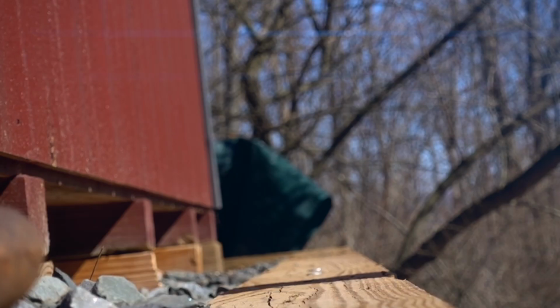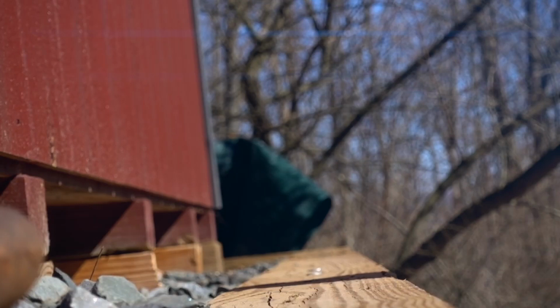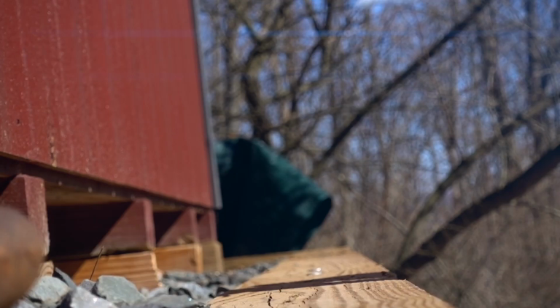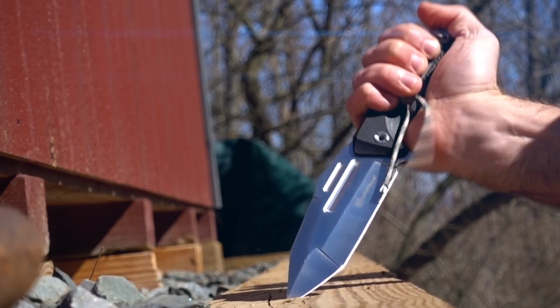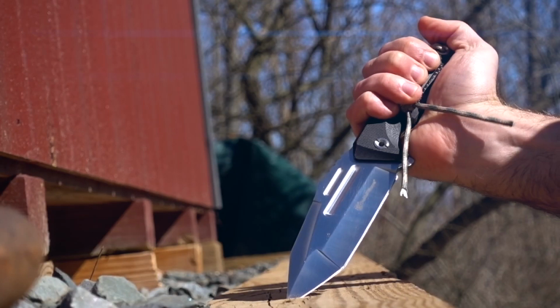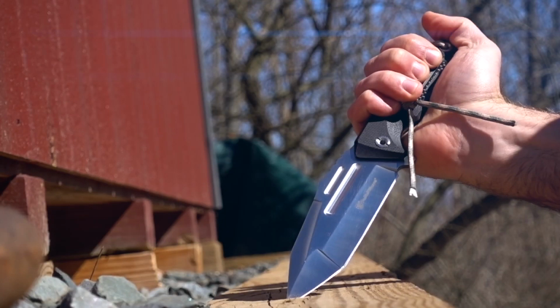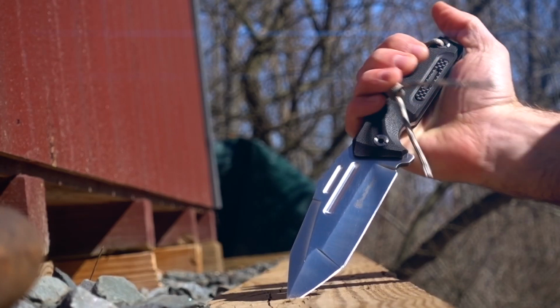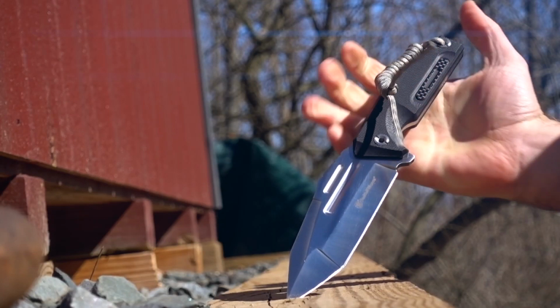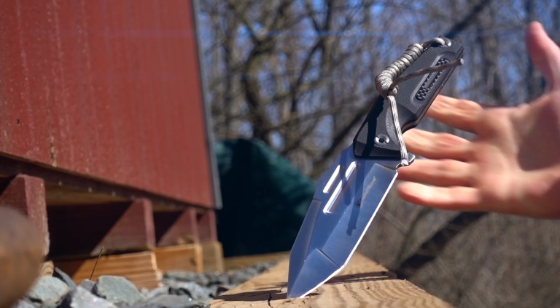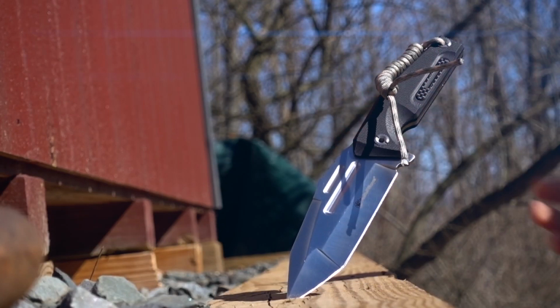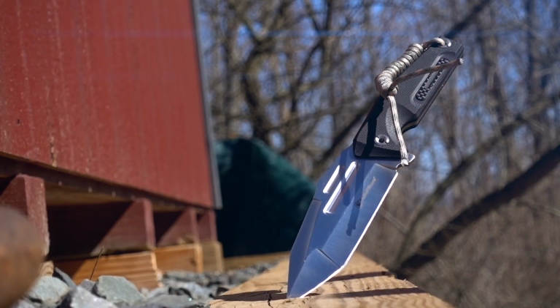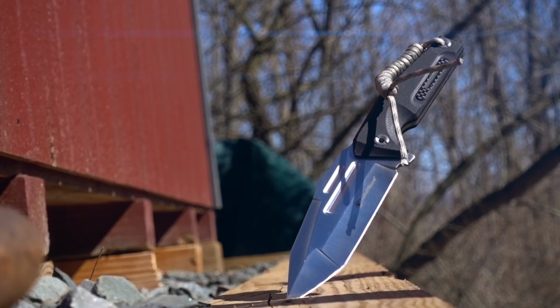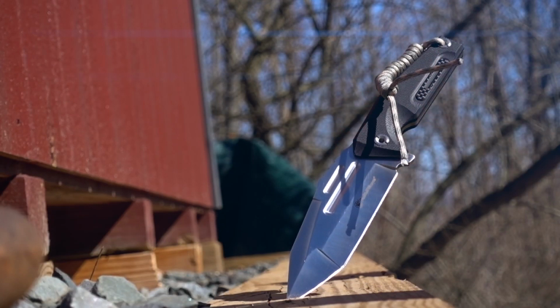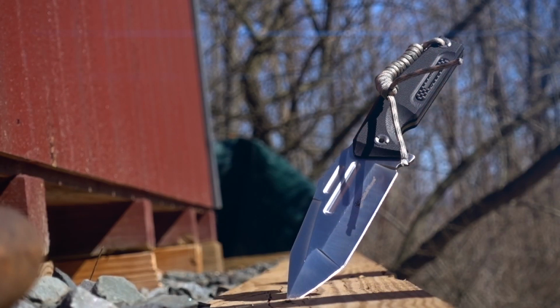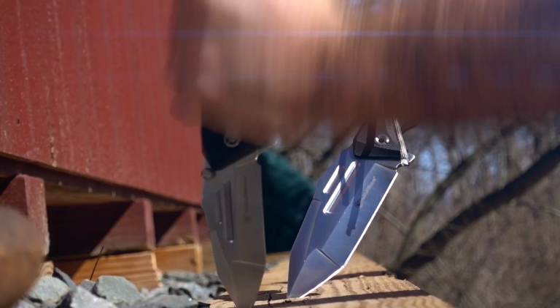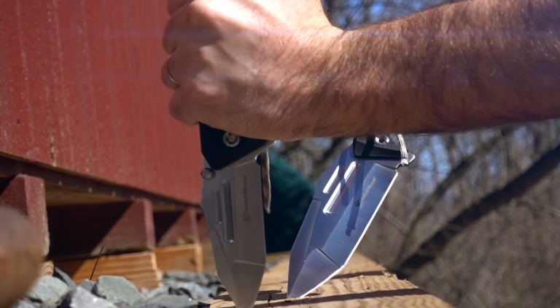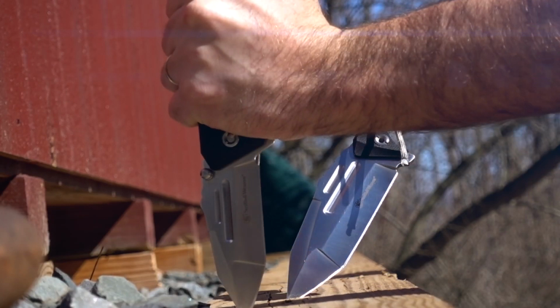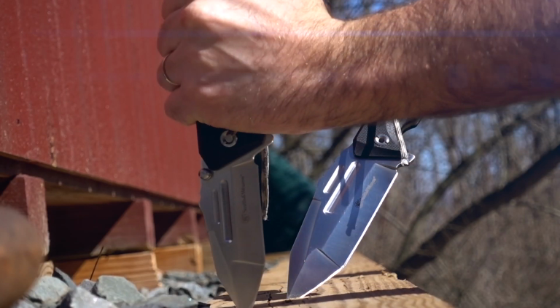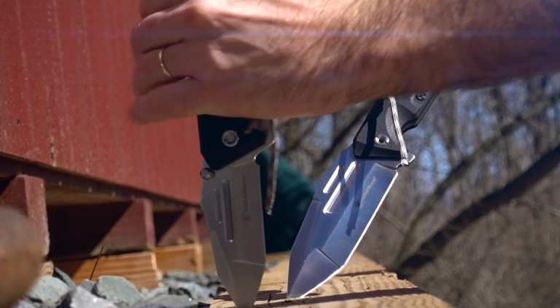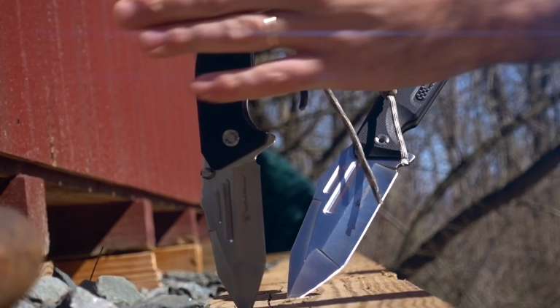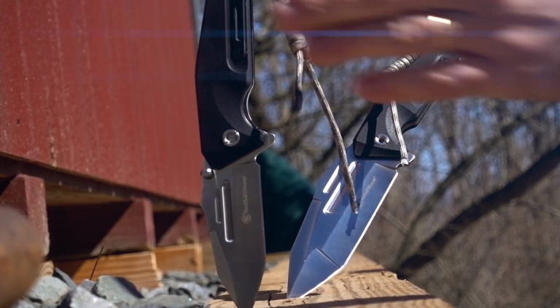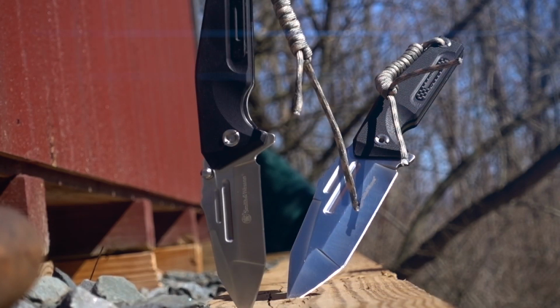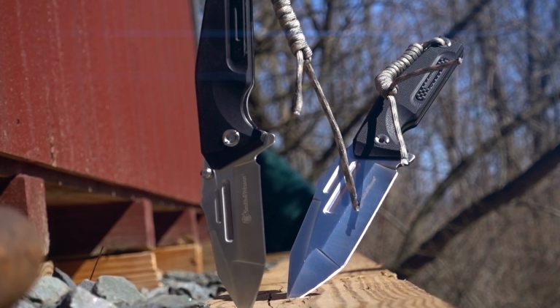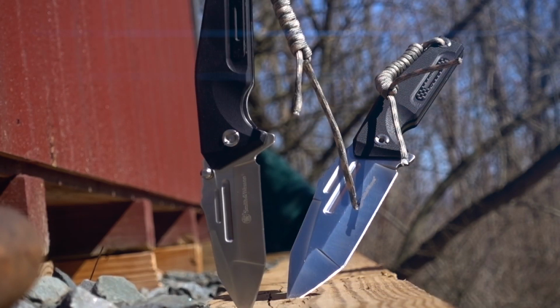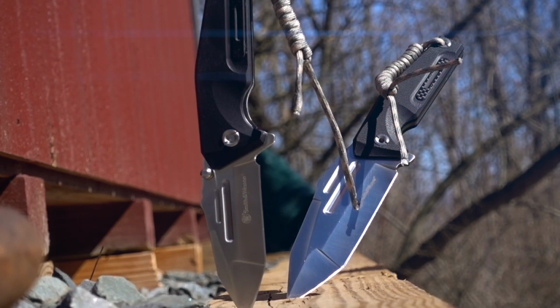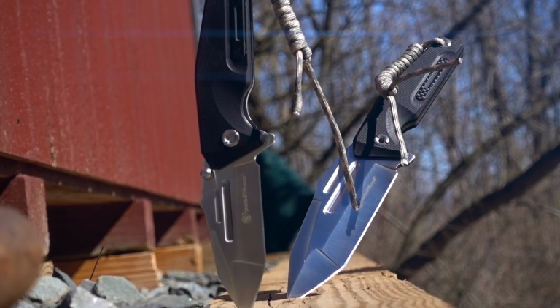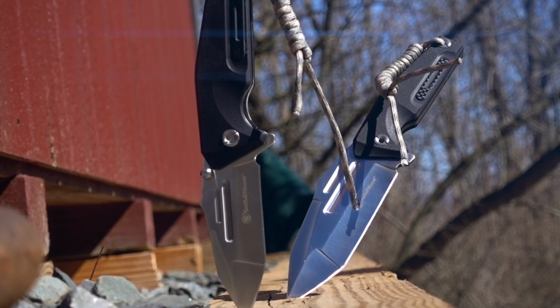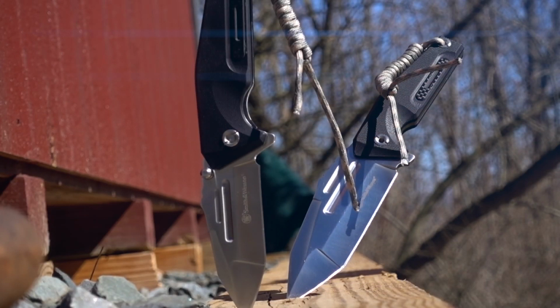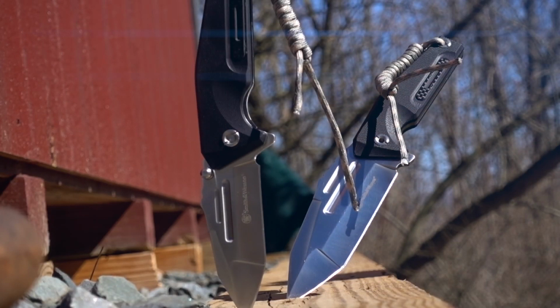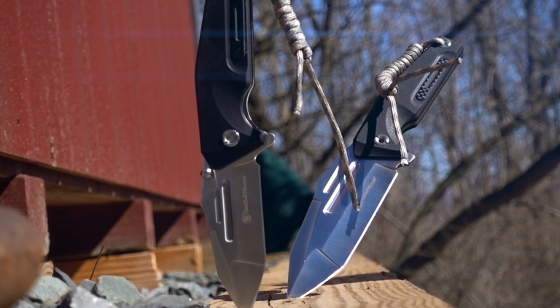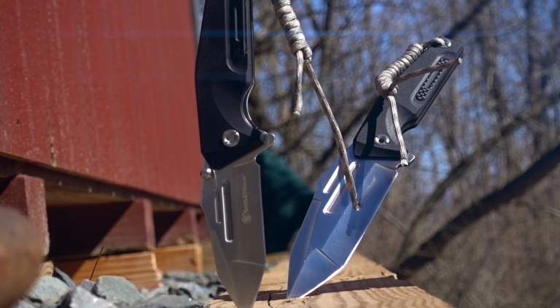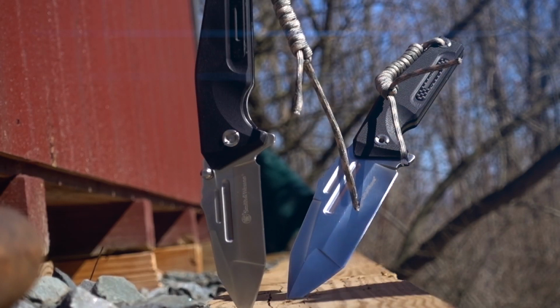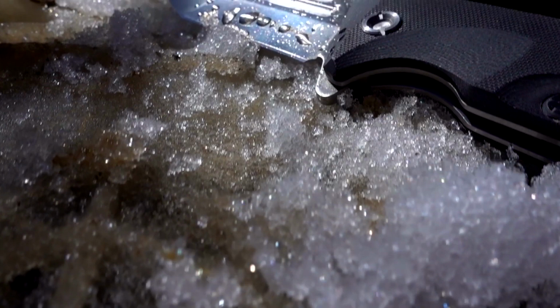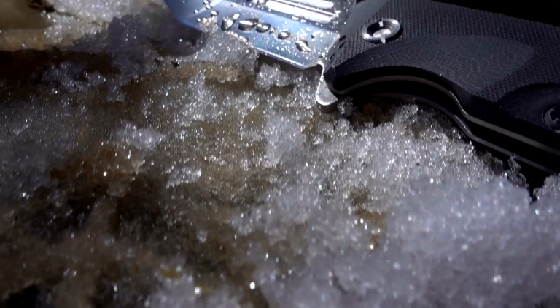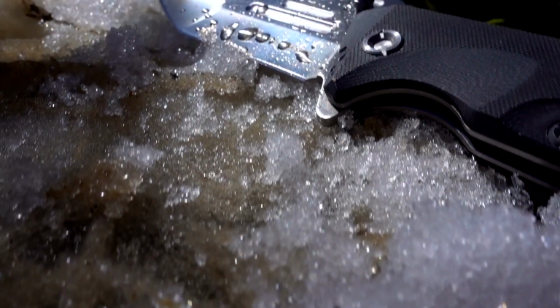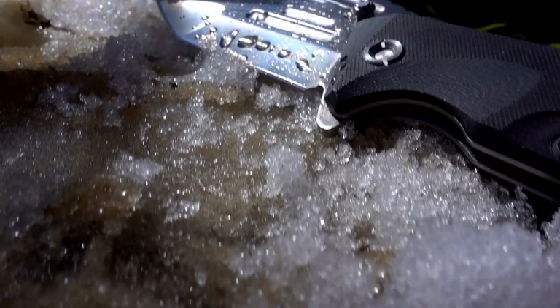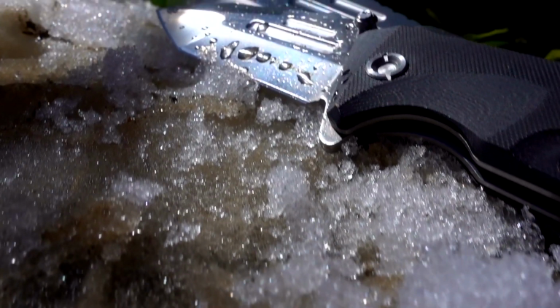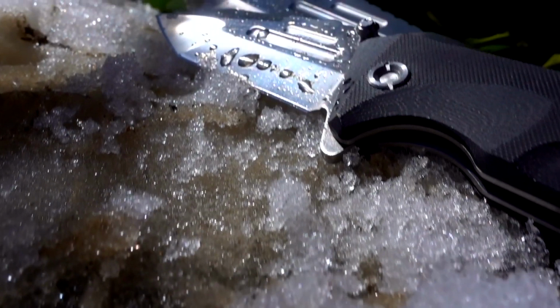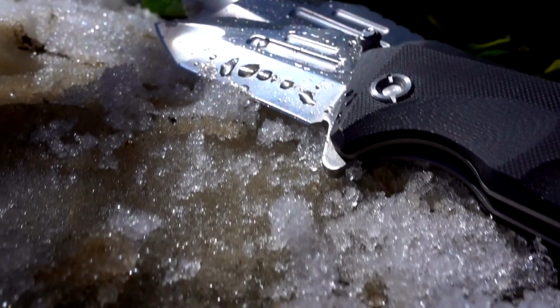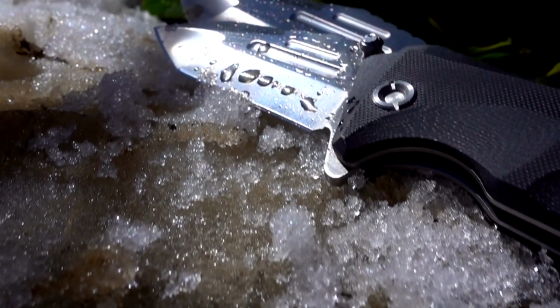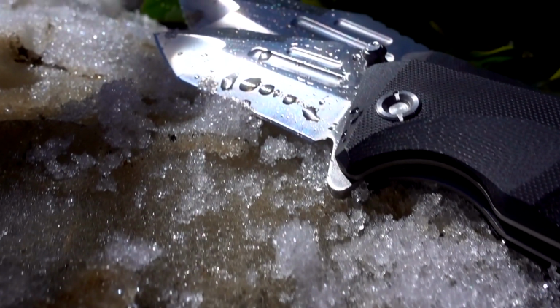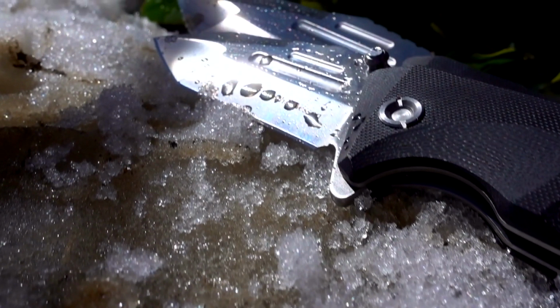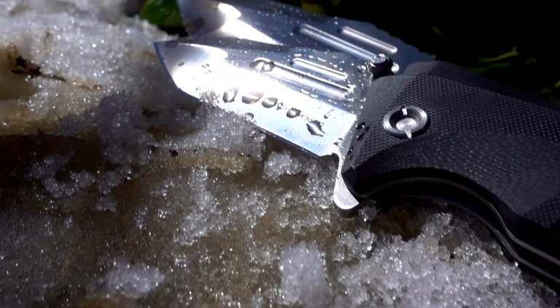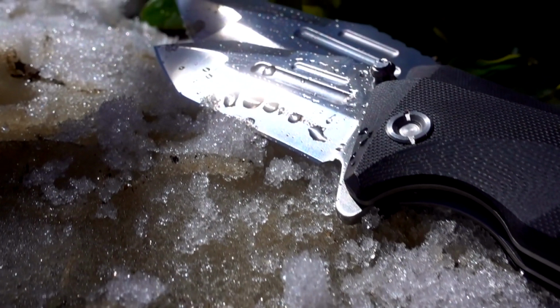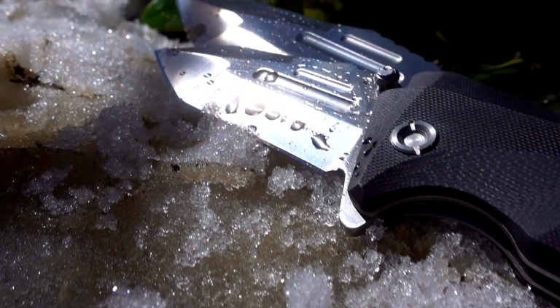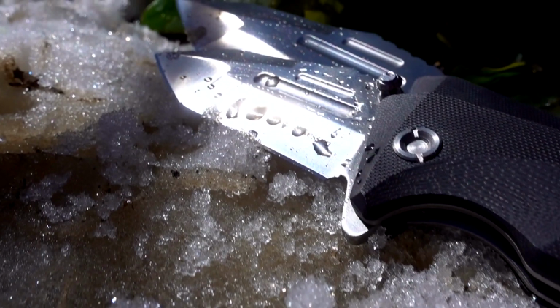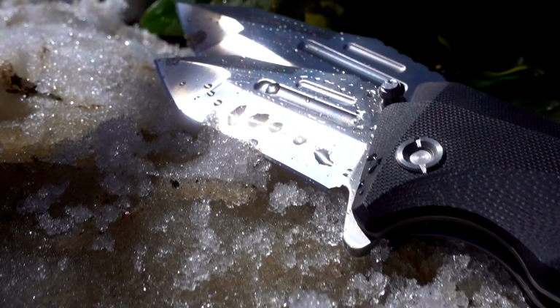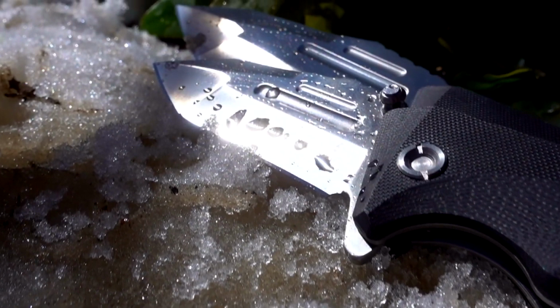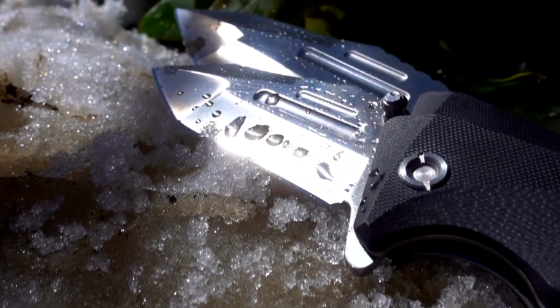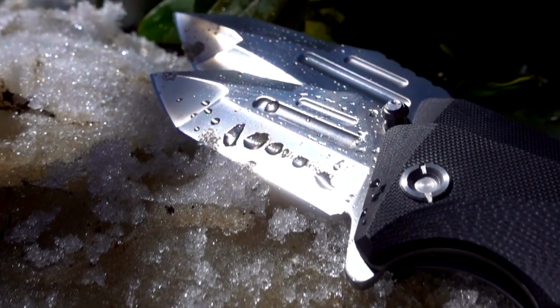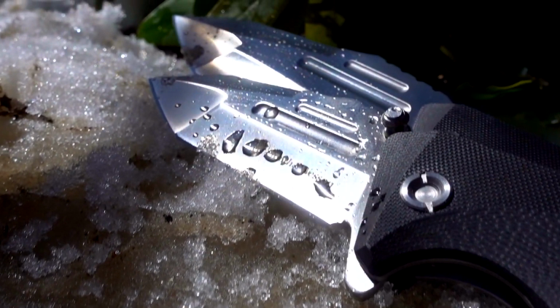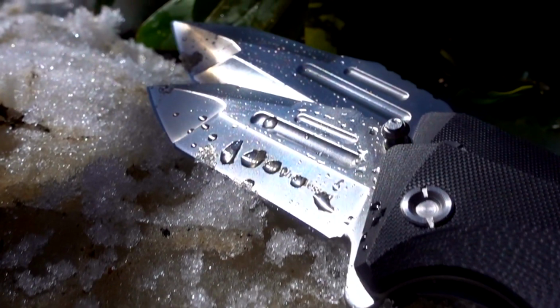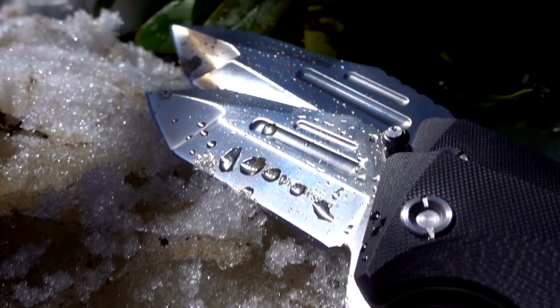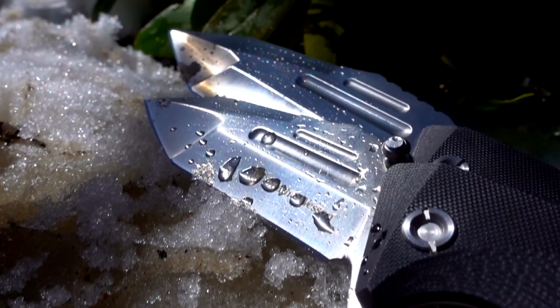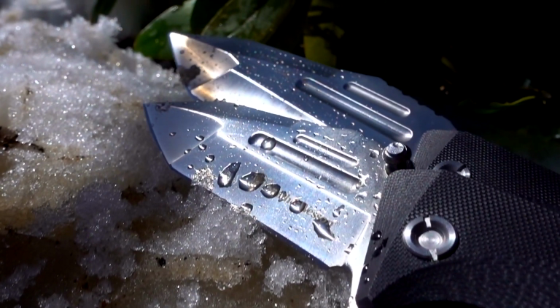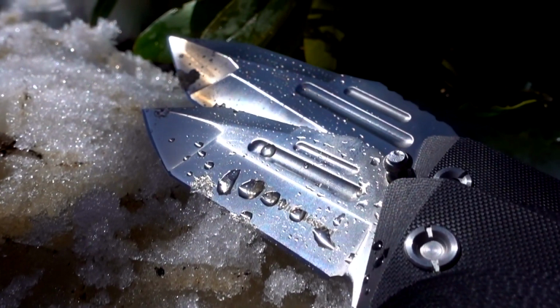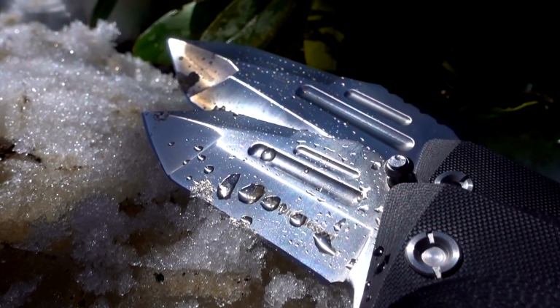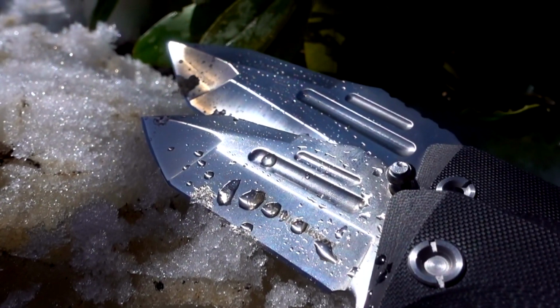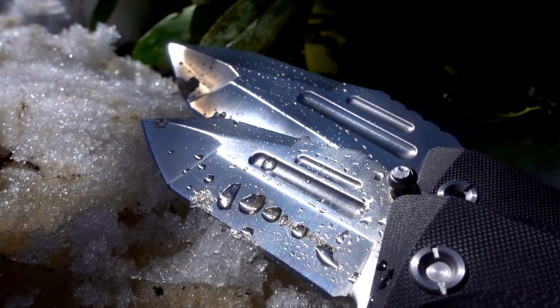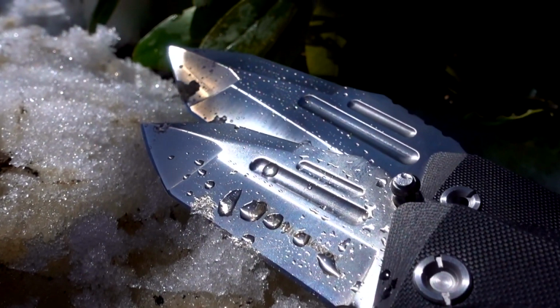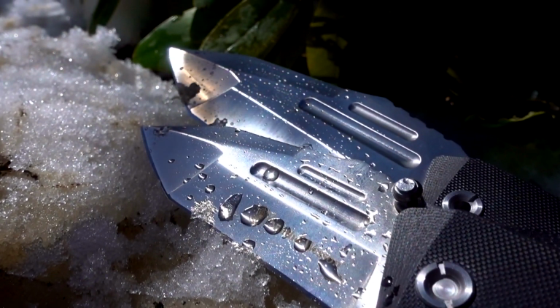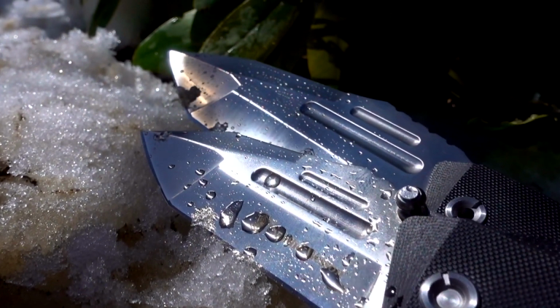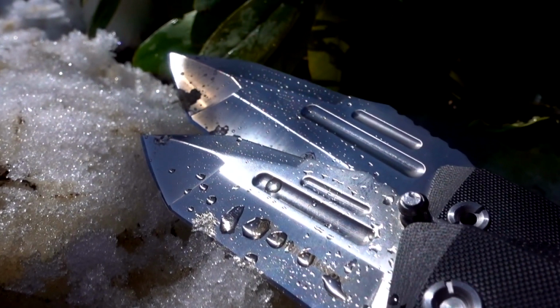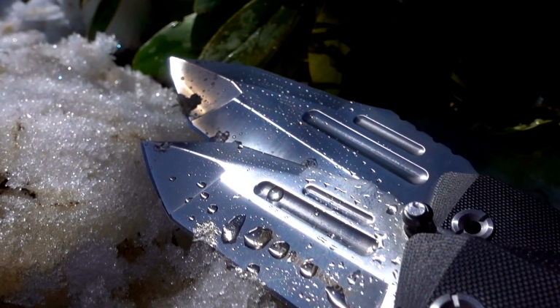This is the Smith & Wesson SW603 knife series, quality tools designed for your most demanding needs.